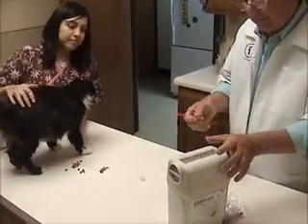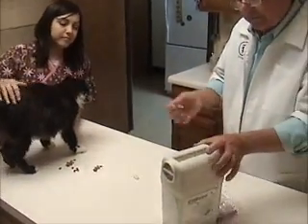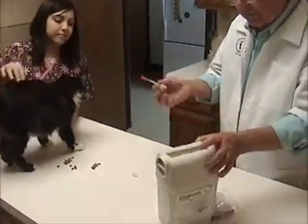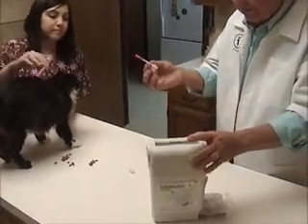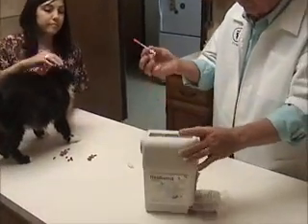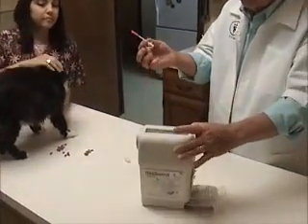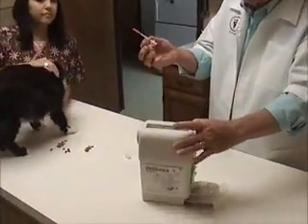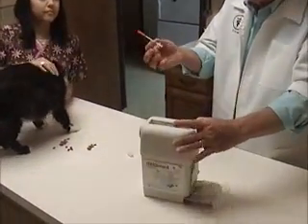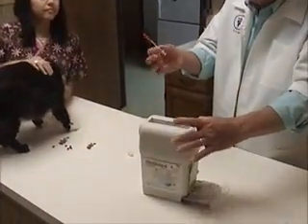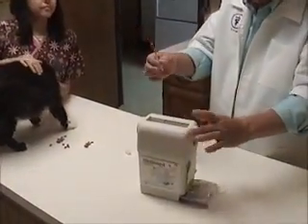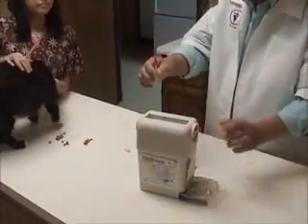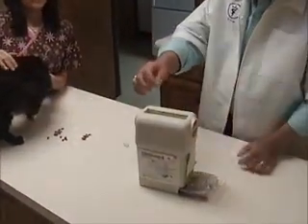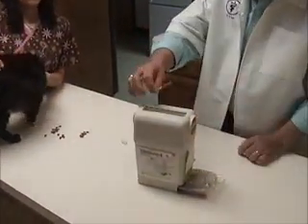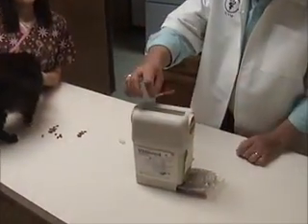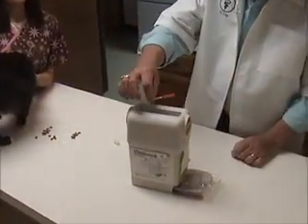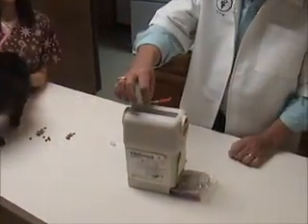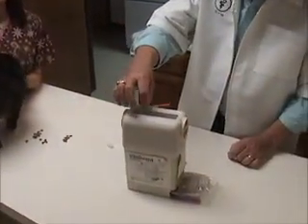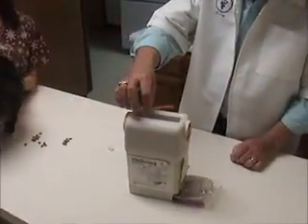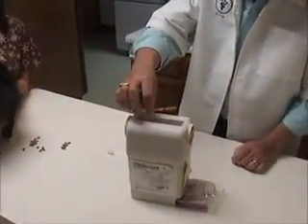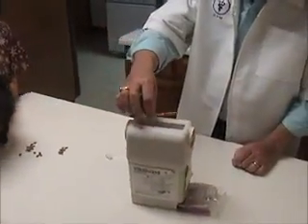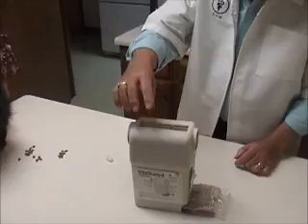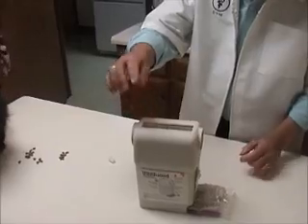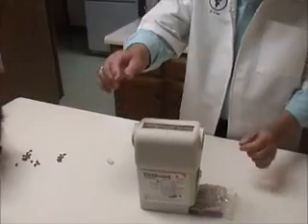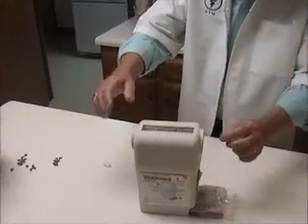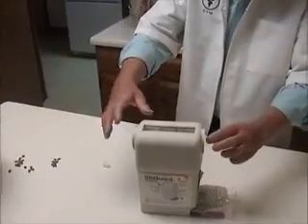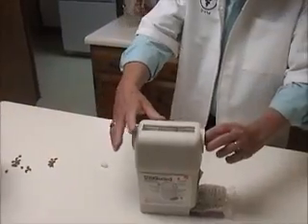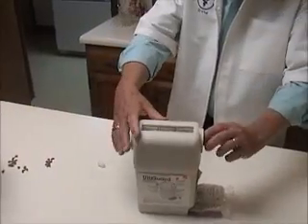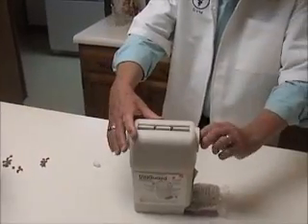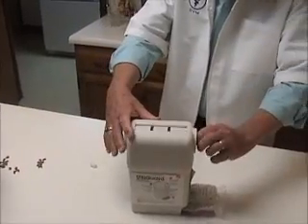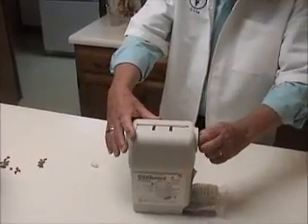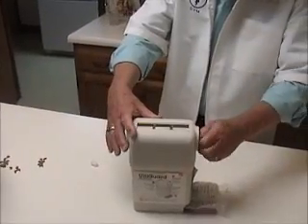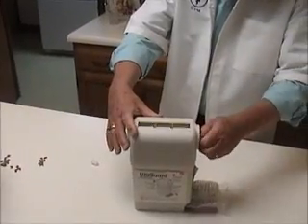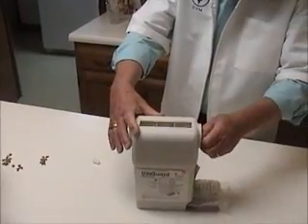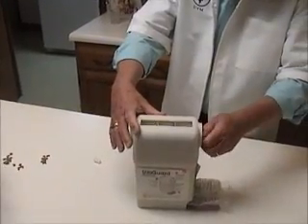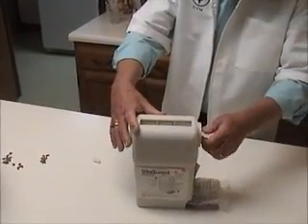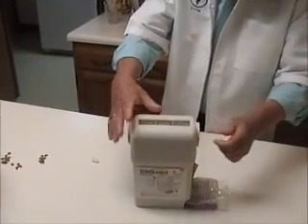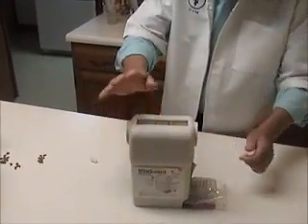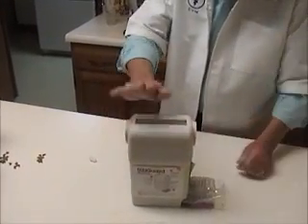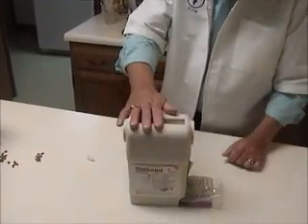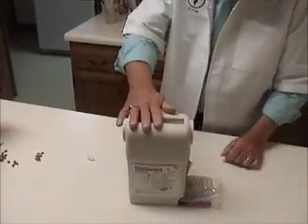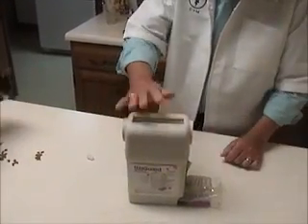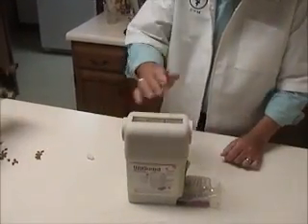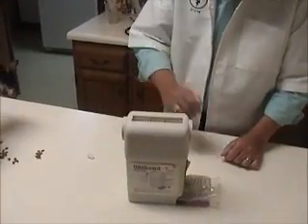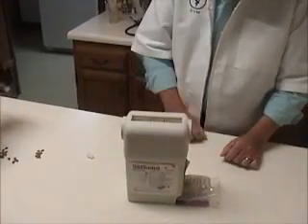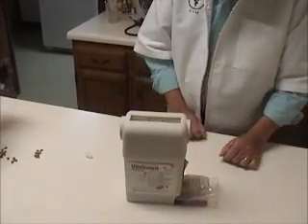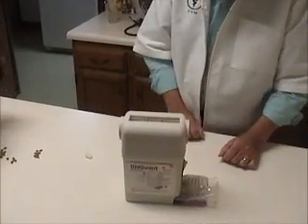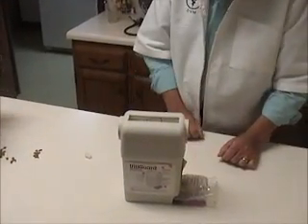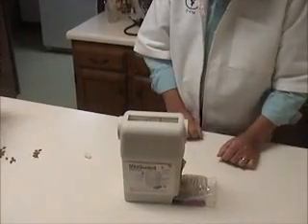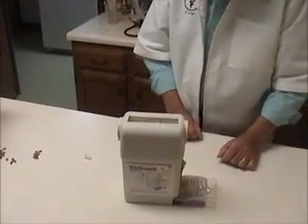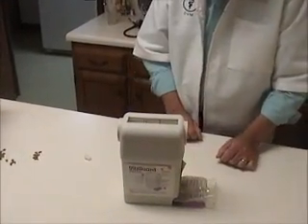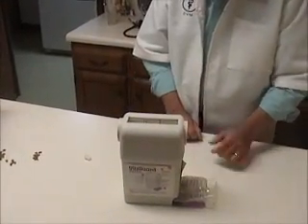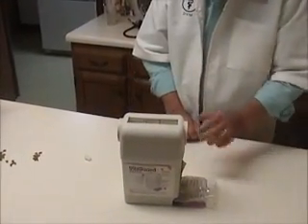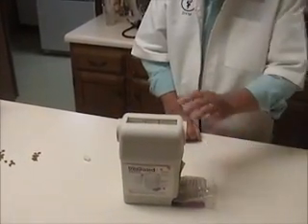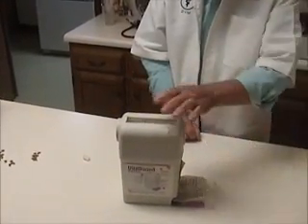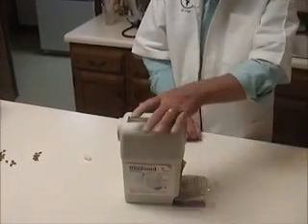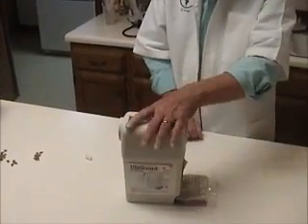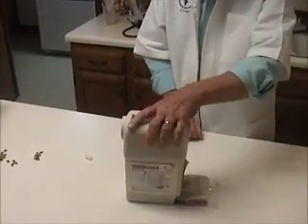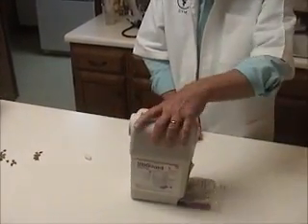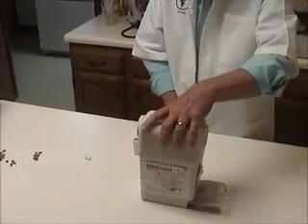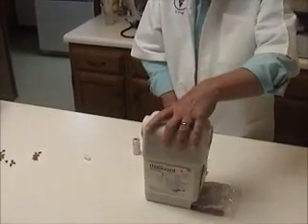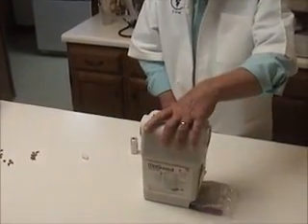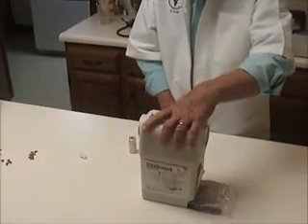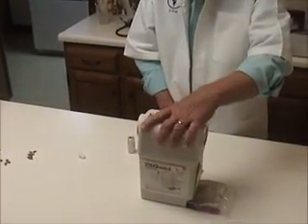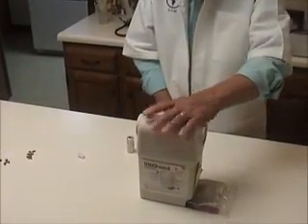And to get rid of the empty syringe, you simply place it in here, turn it, it goes into a trash barrel there. When the thing is full, you just simply throw it in the trash.